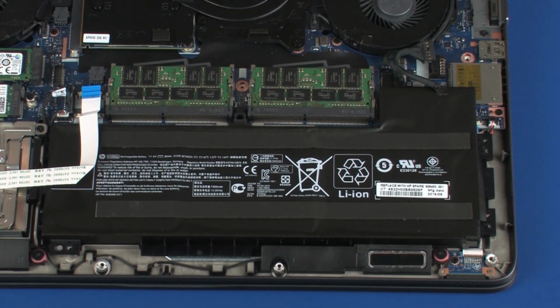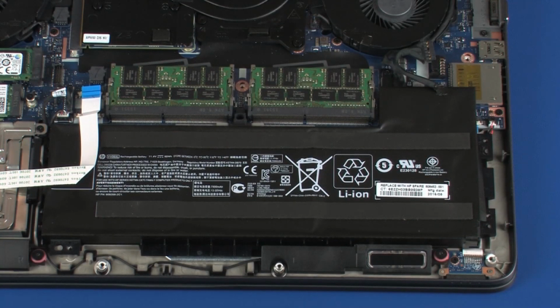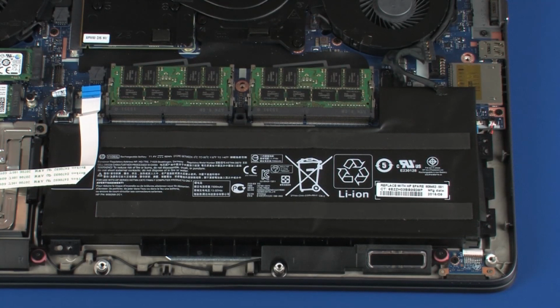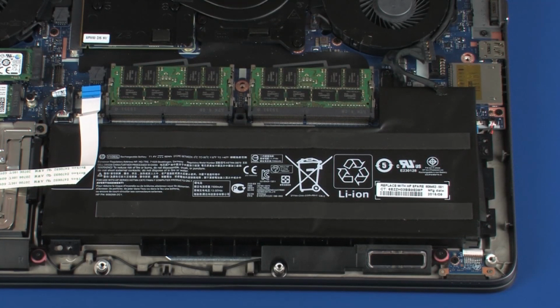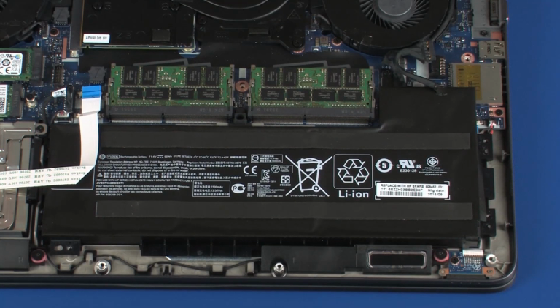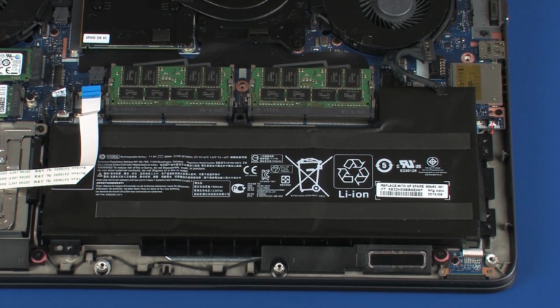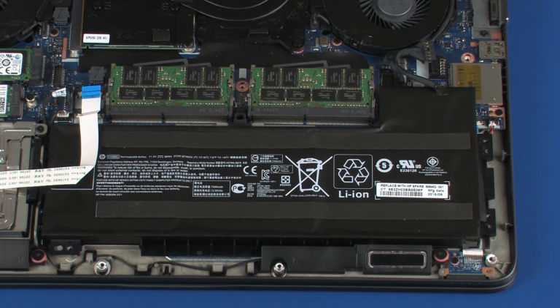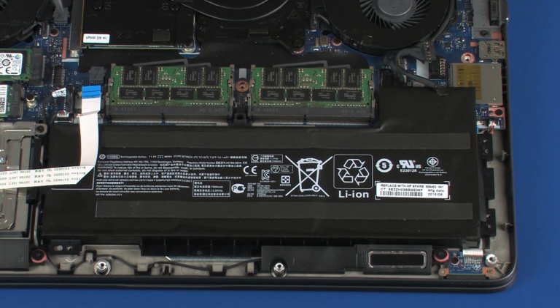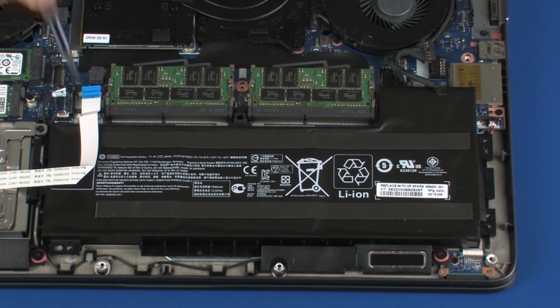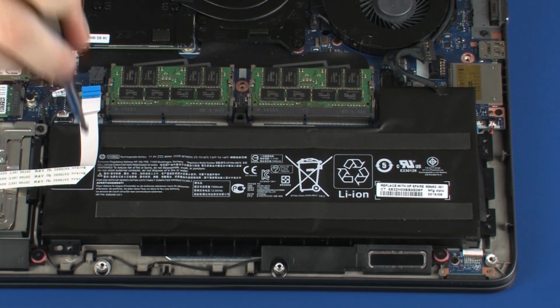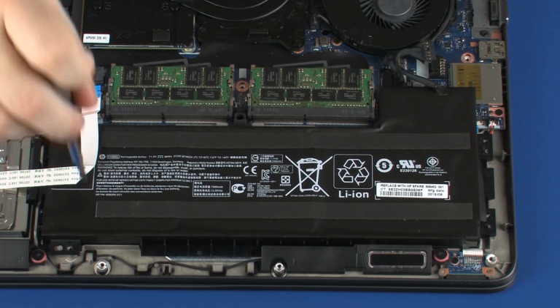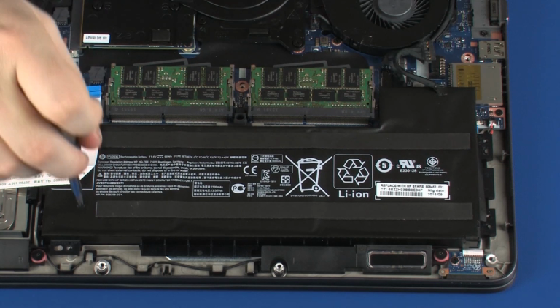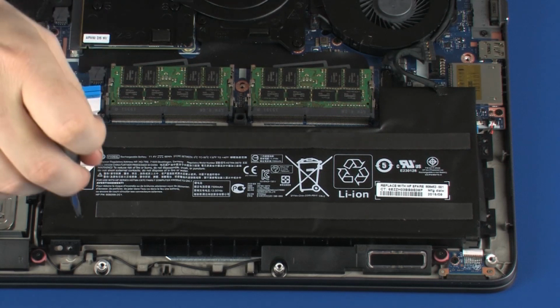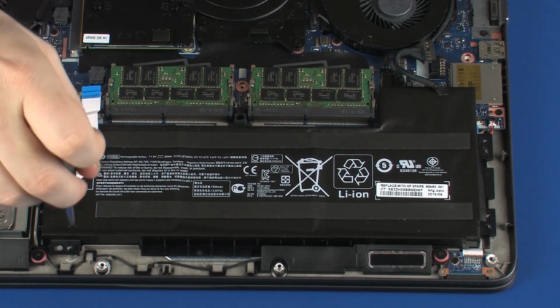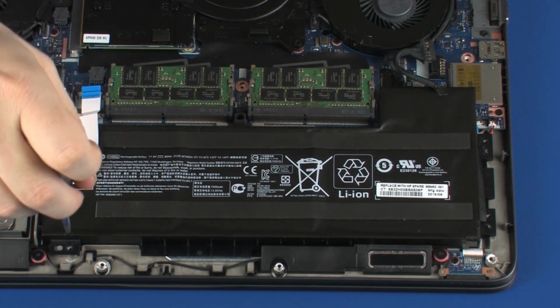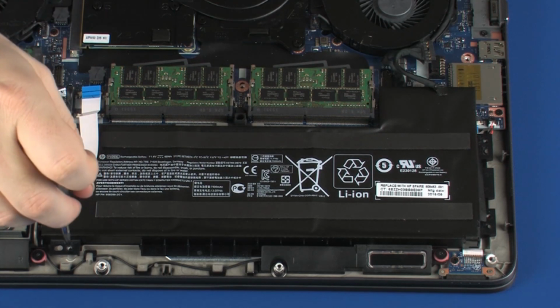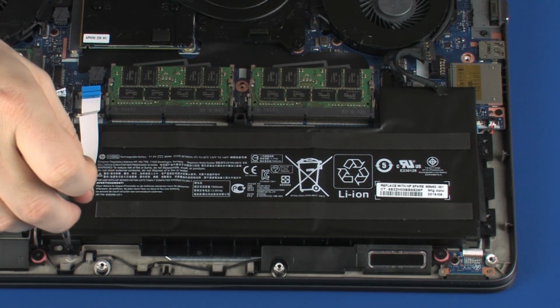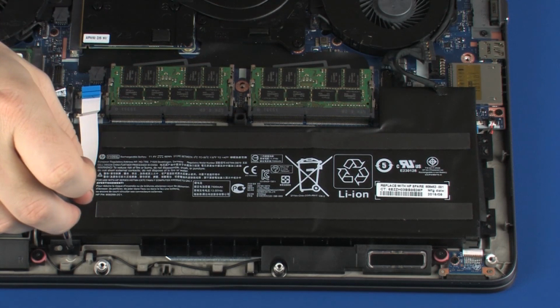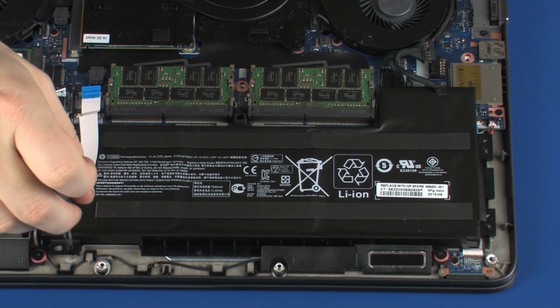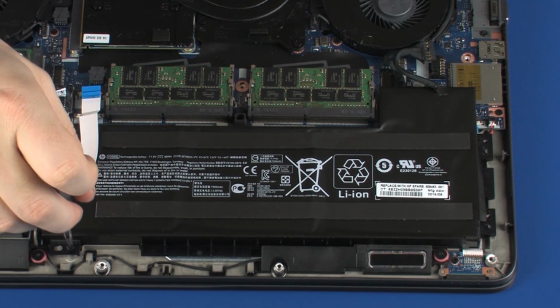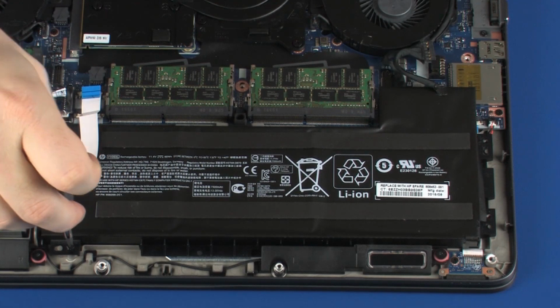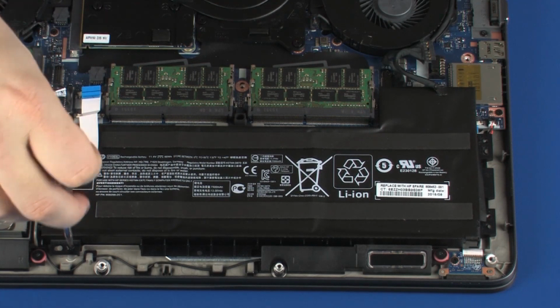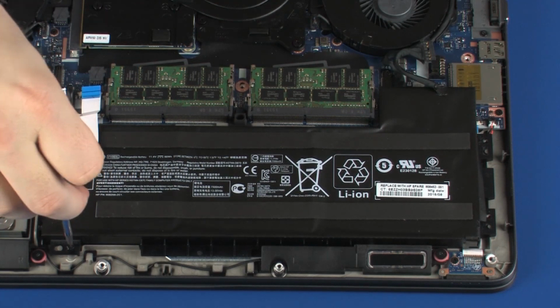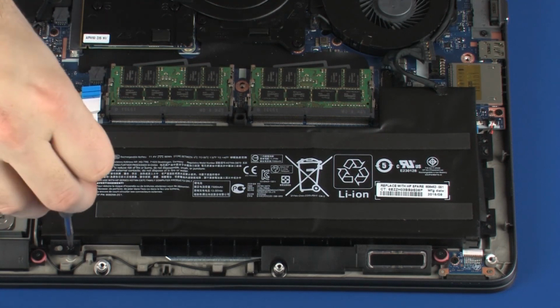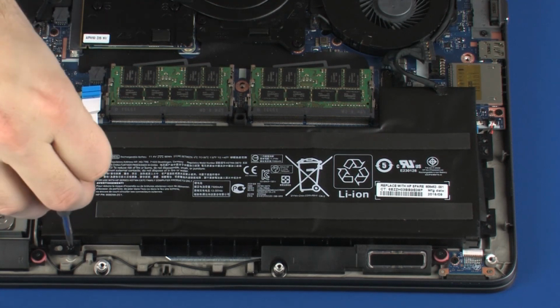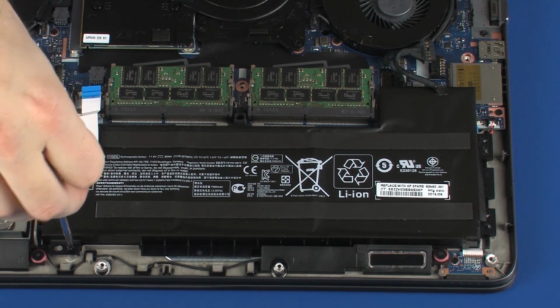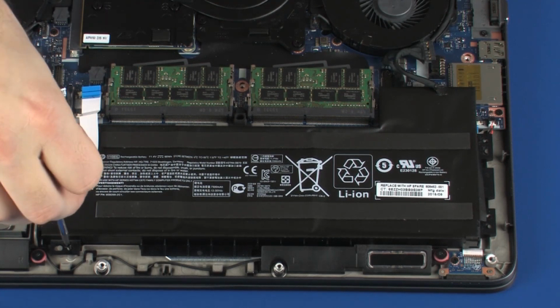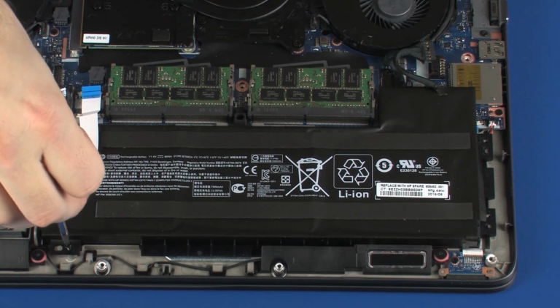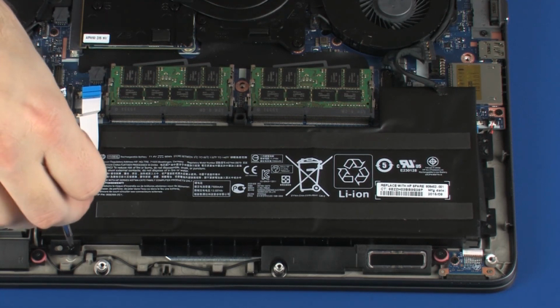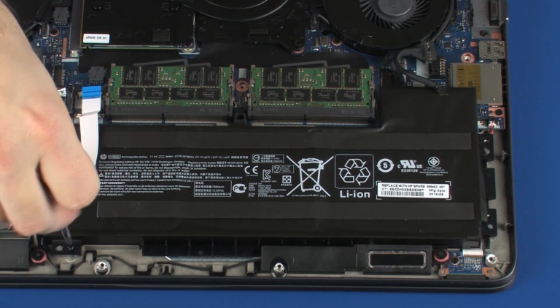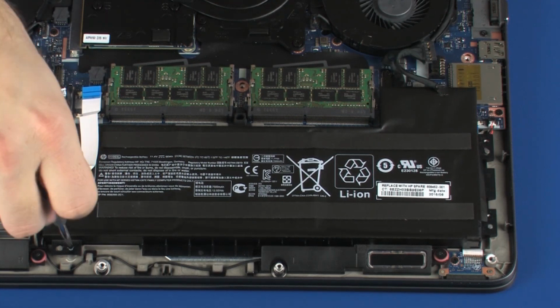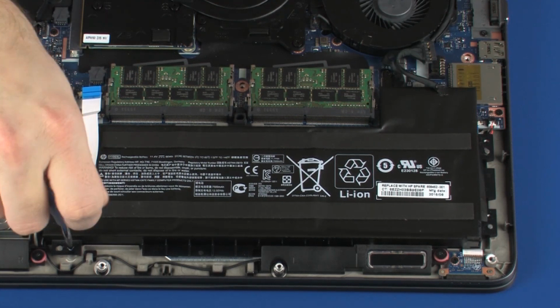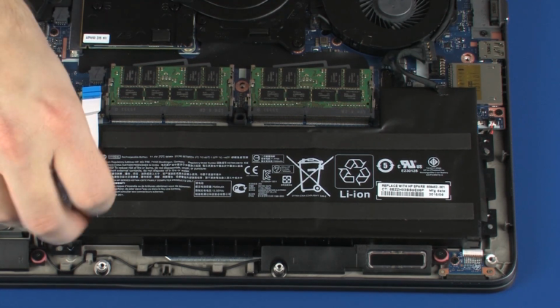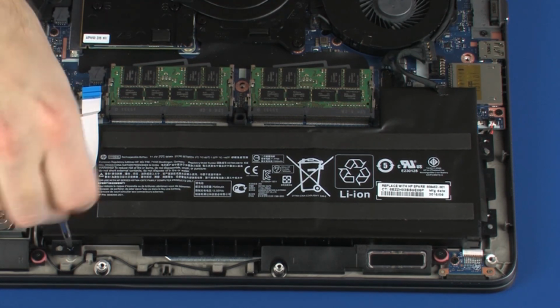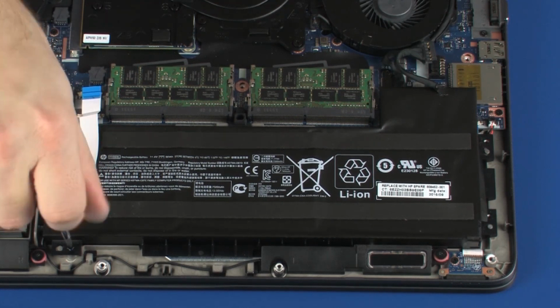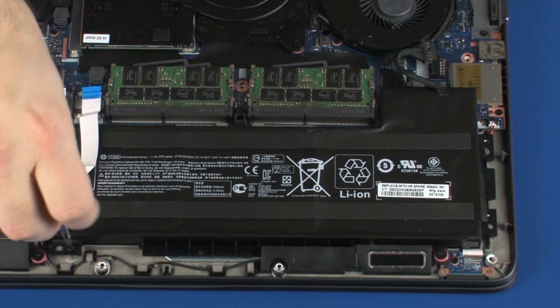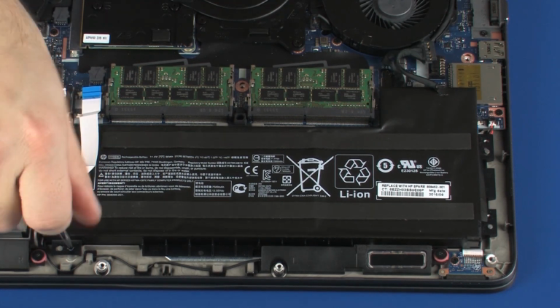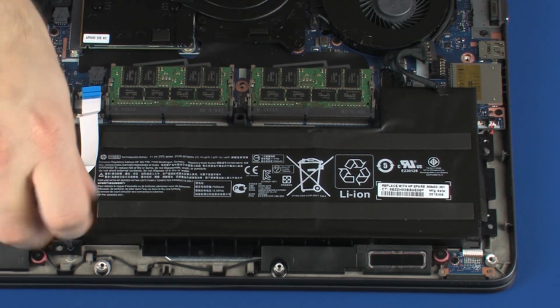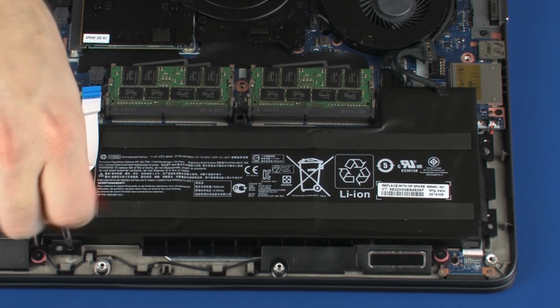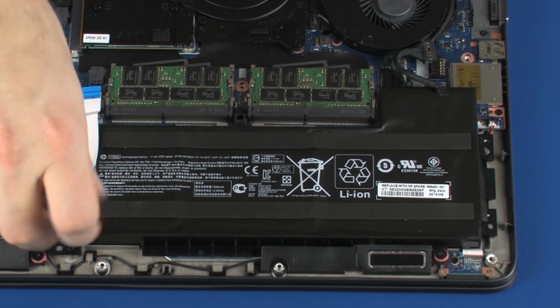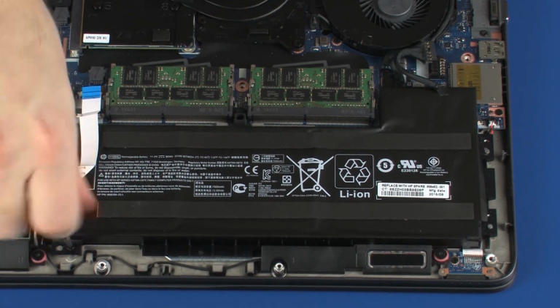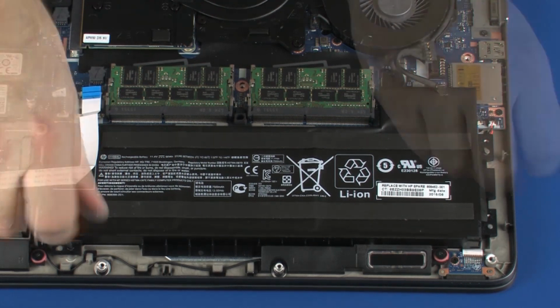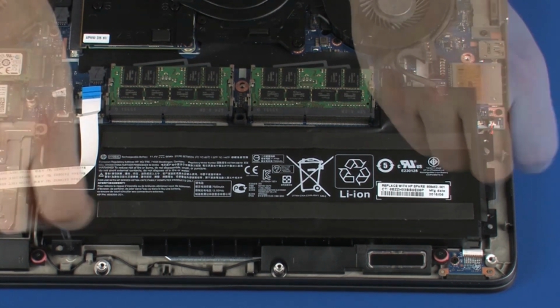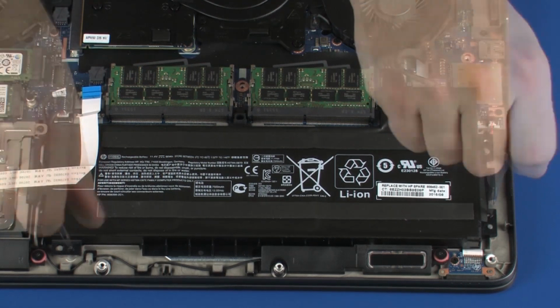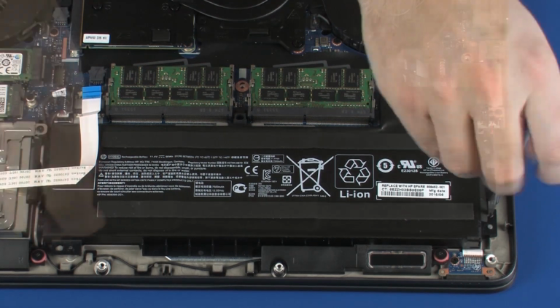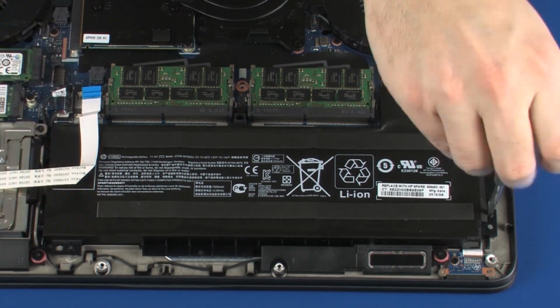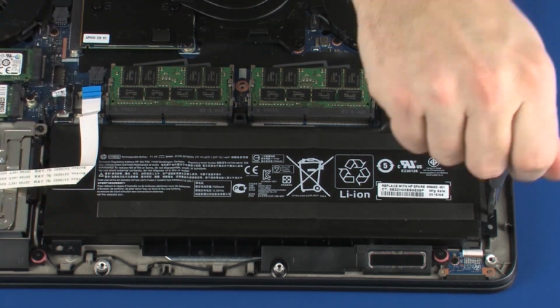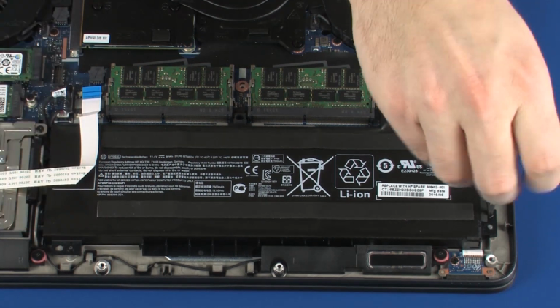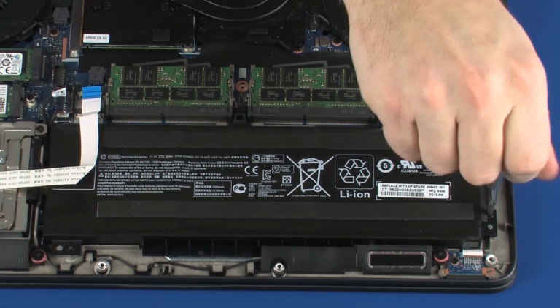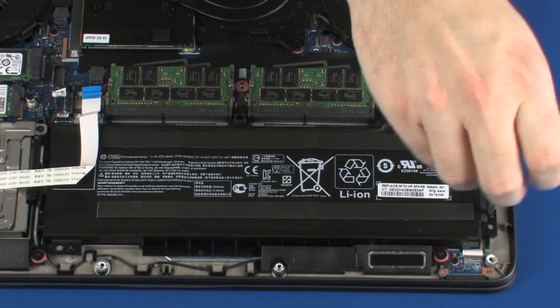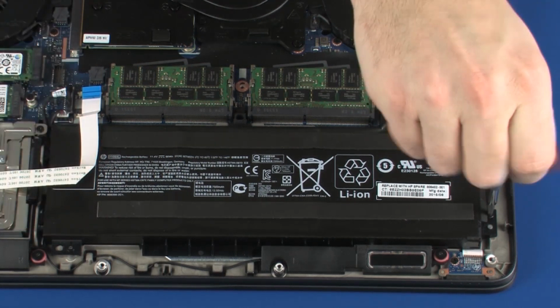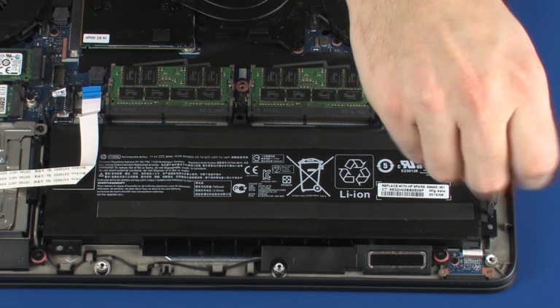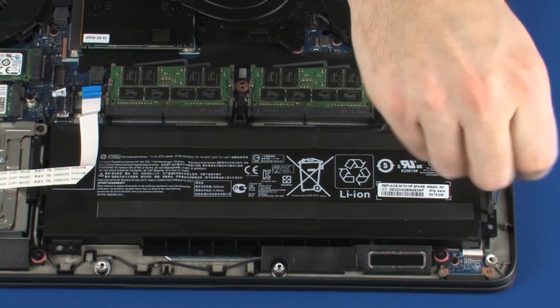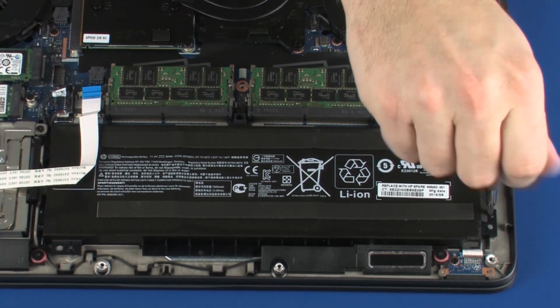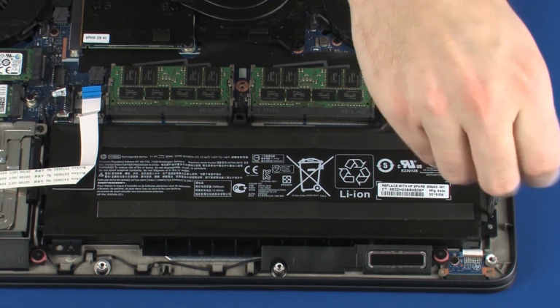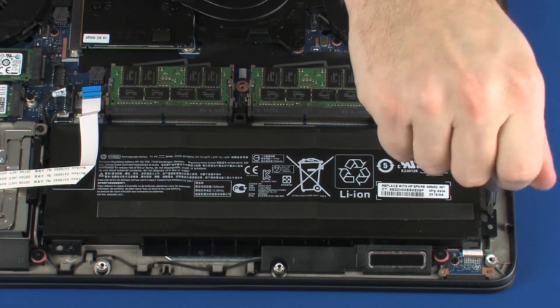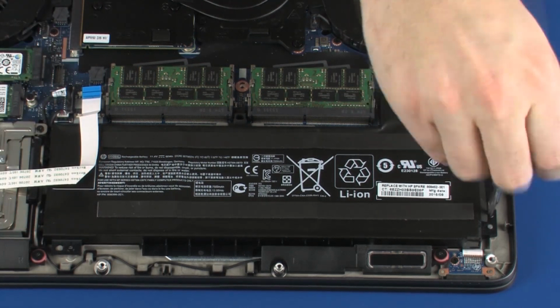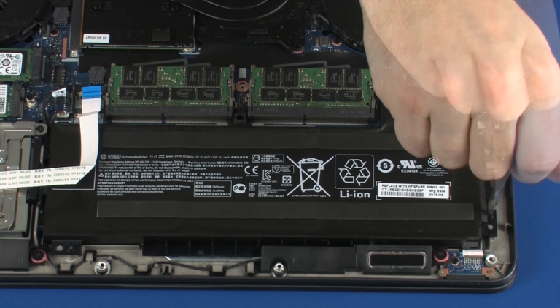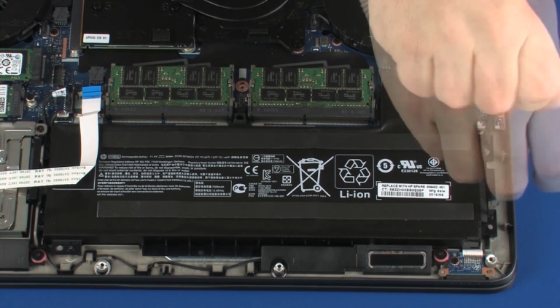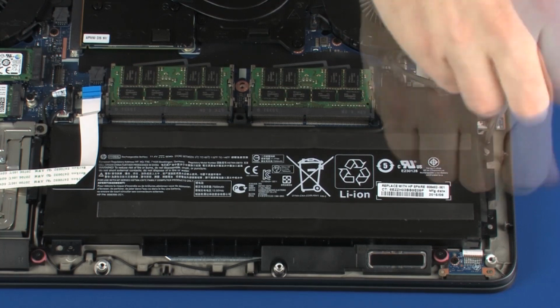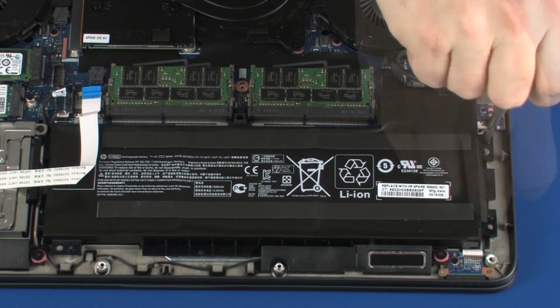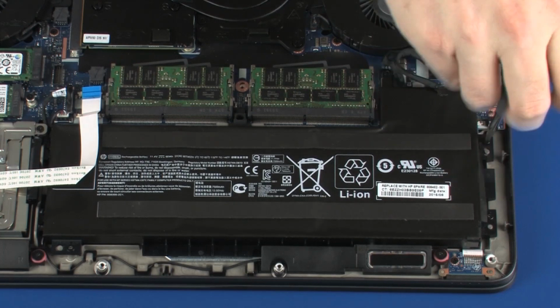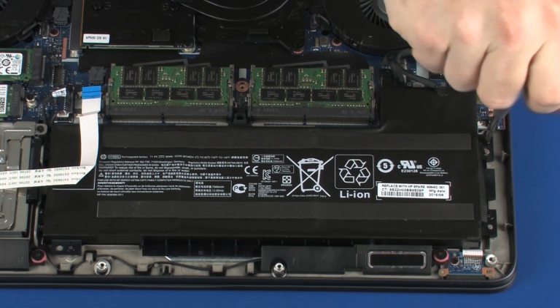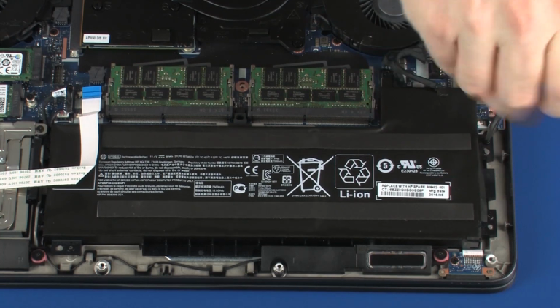Replace the three 5 mm P1 Phillips-head screws that secure the battery to the top cover.